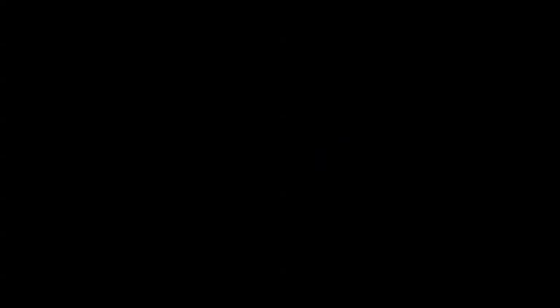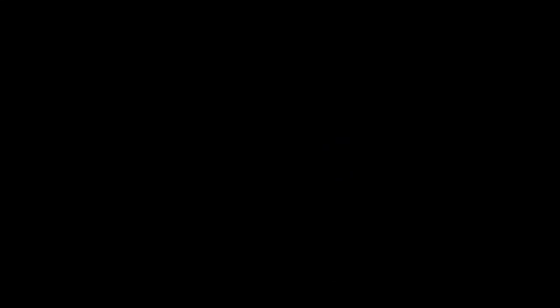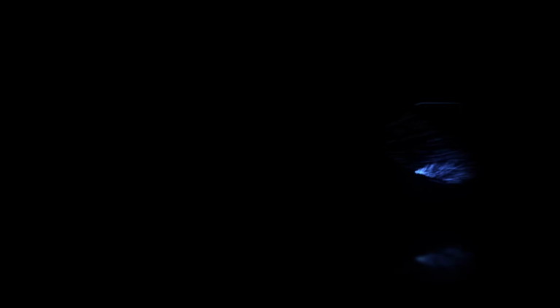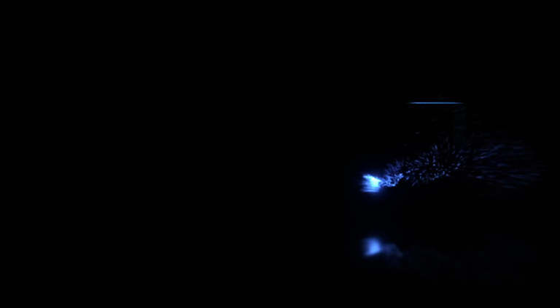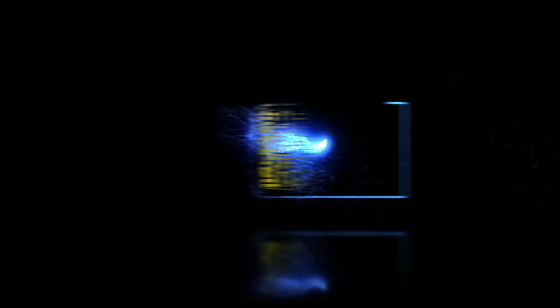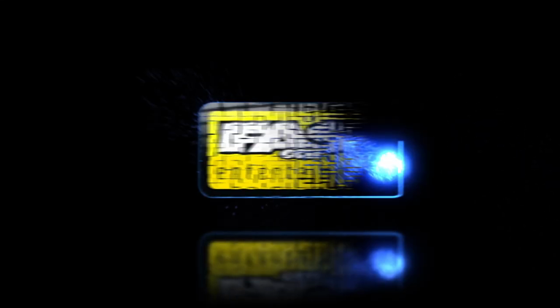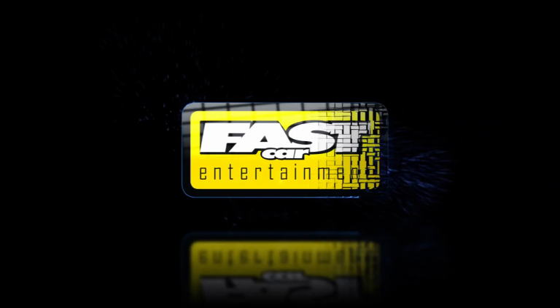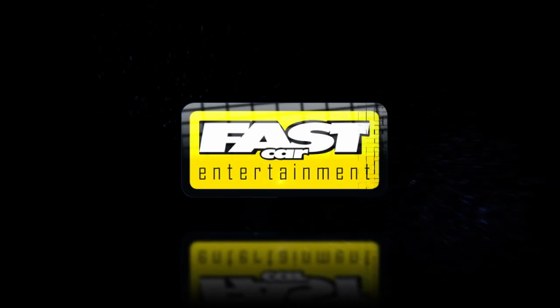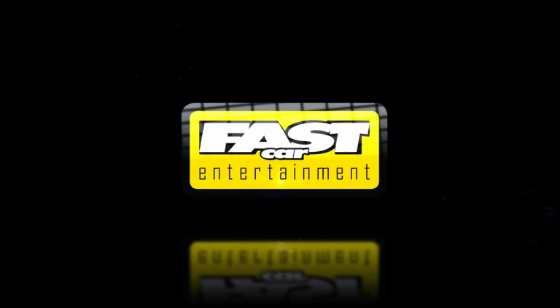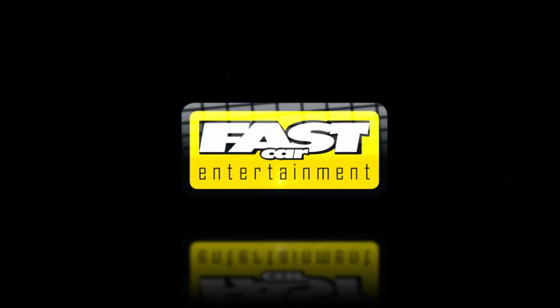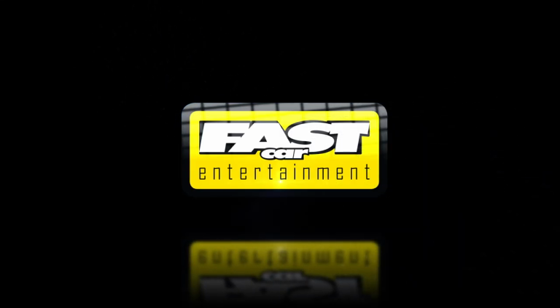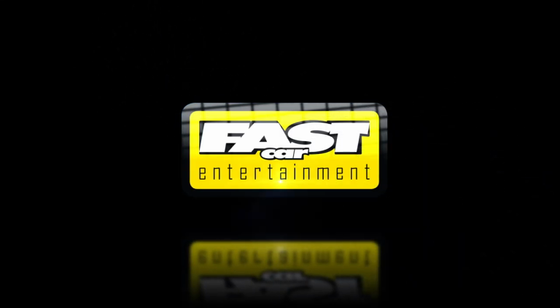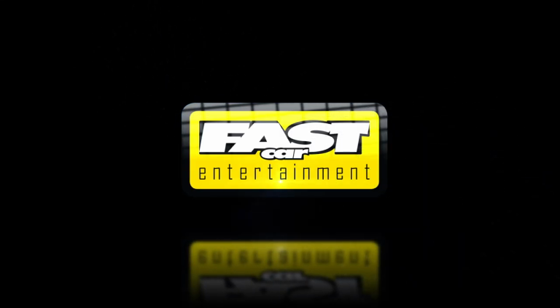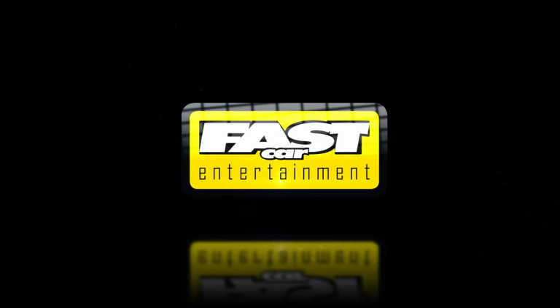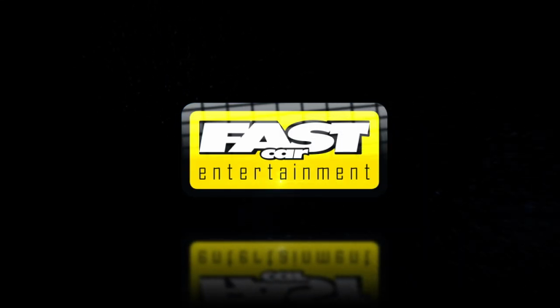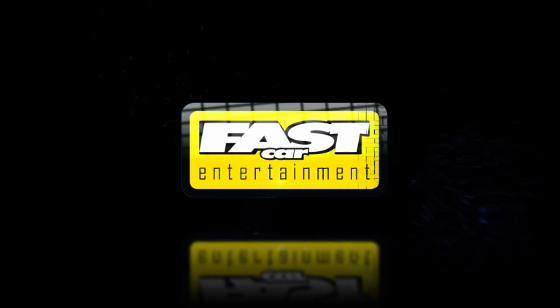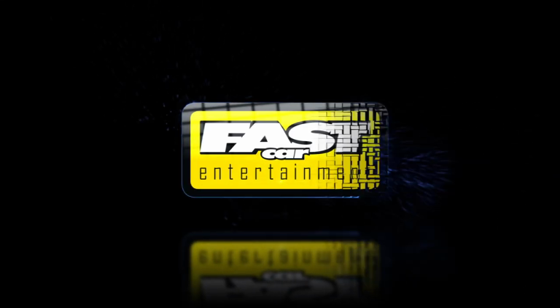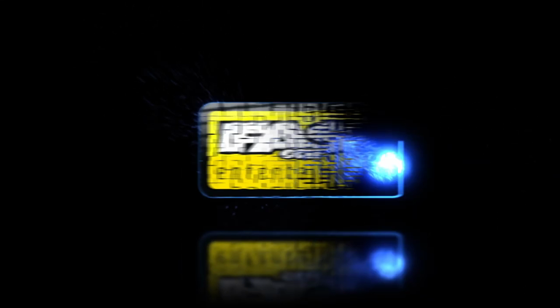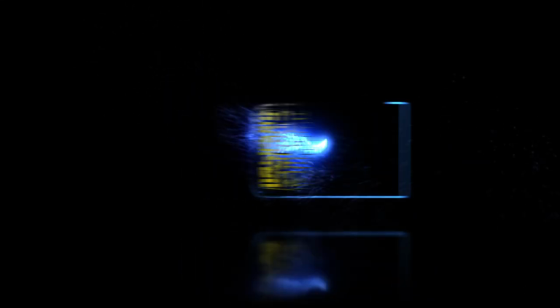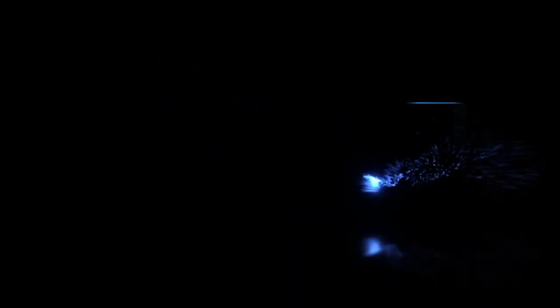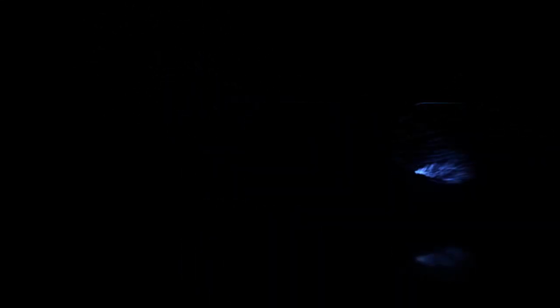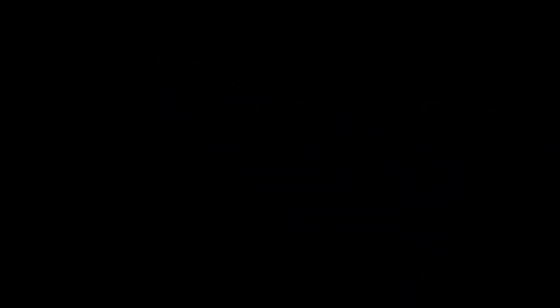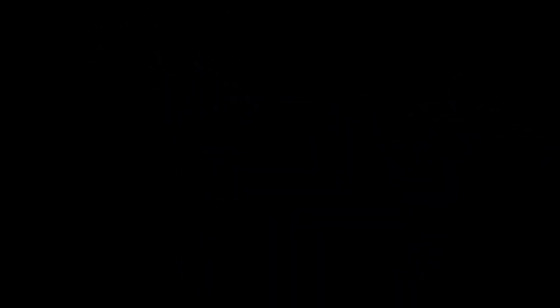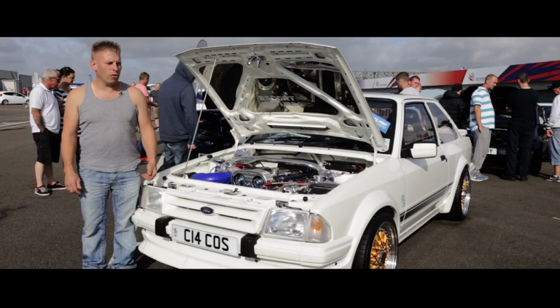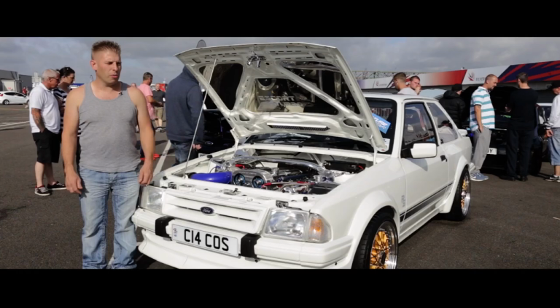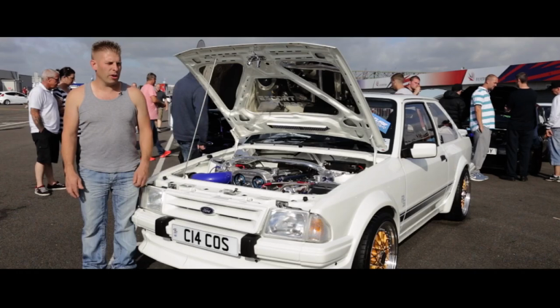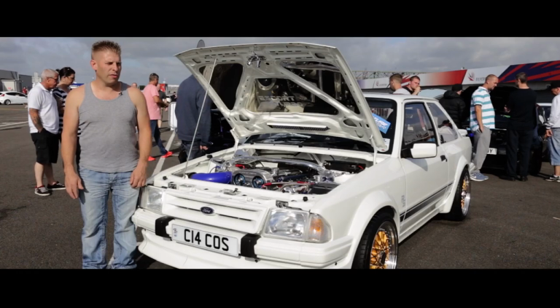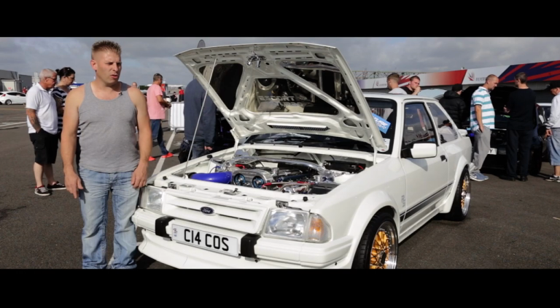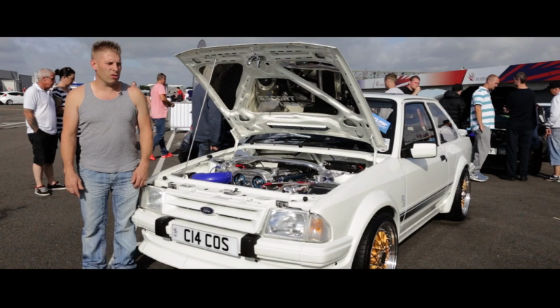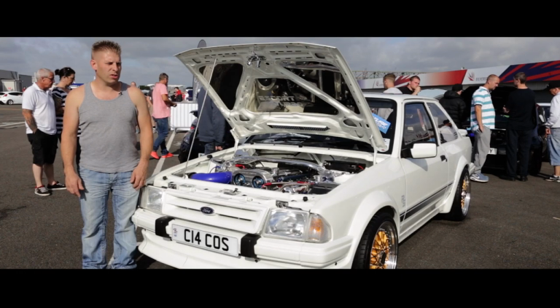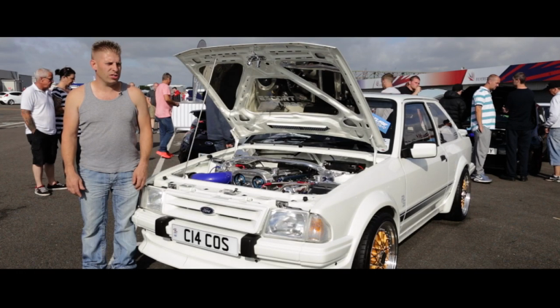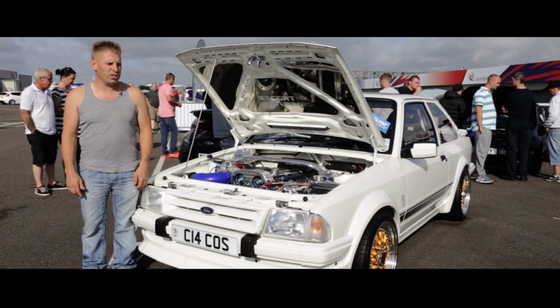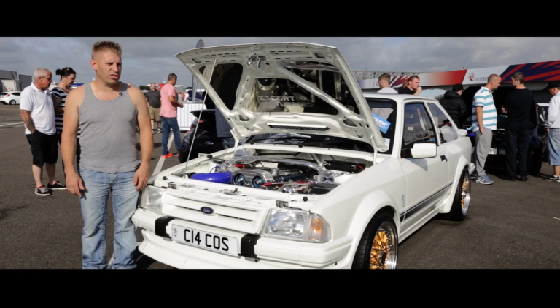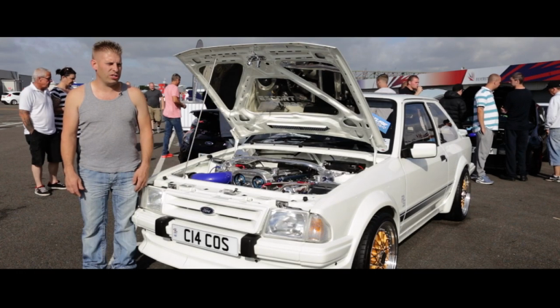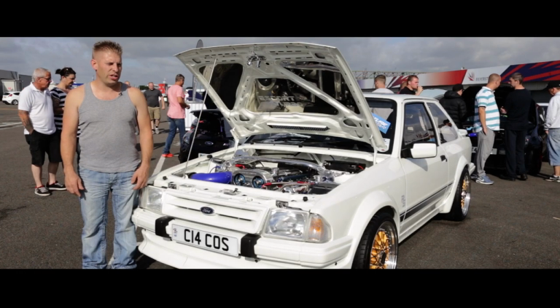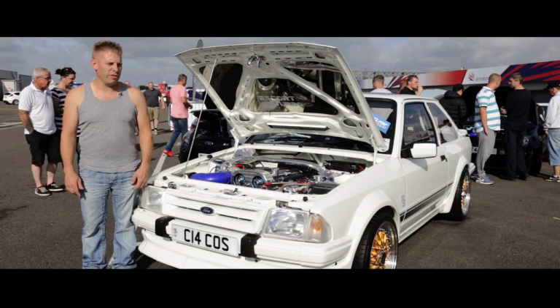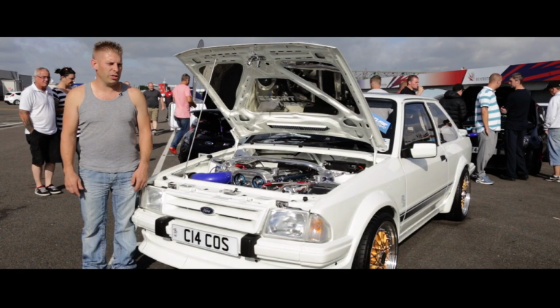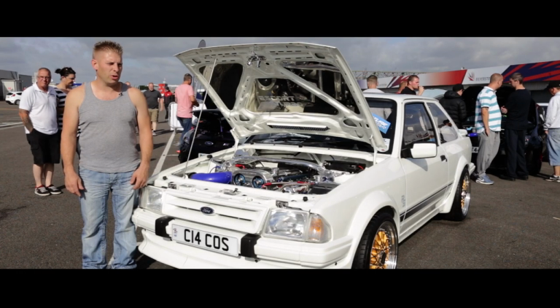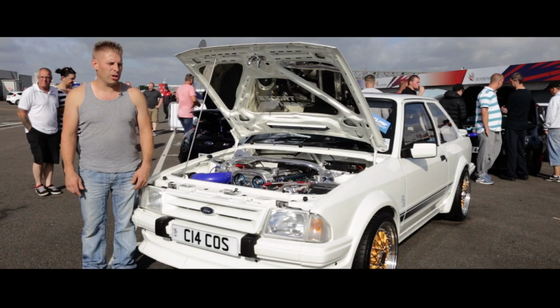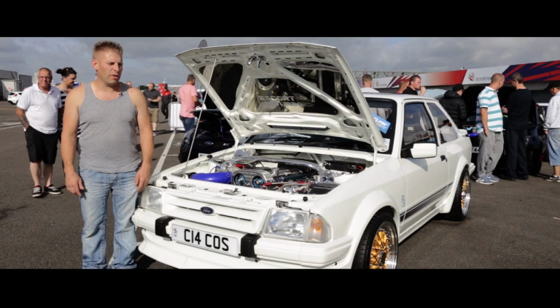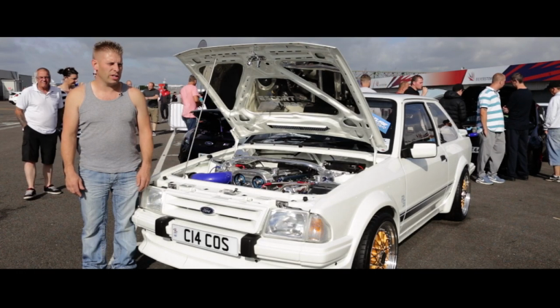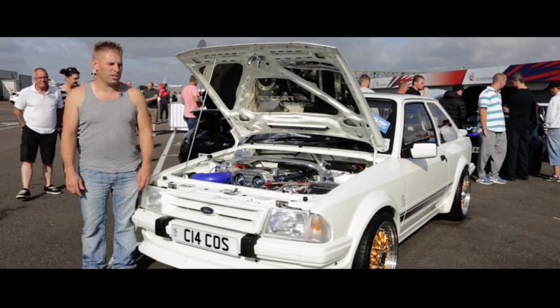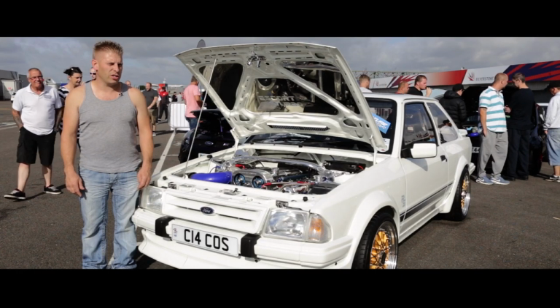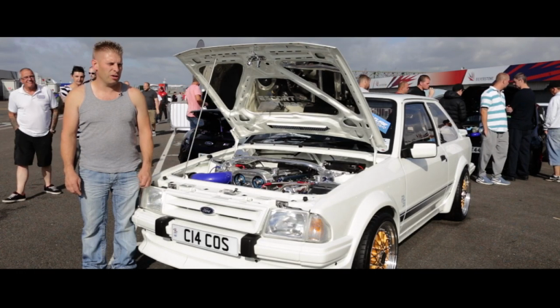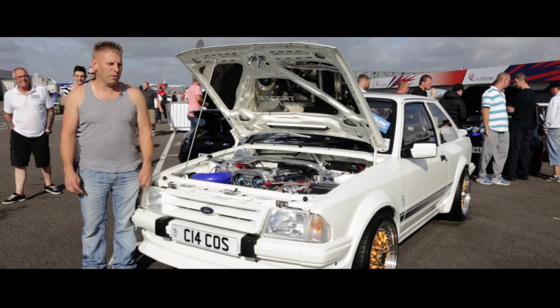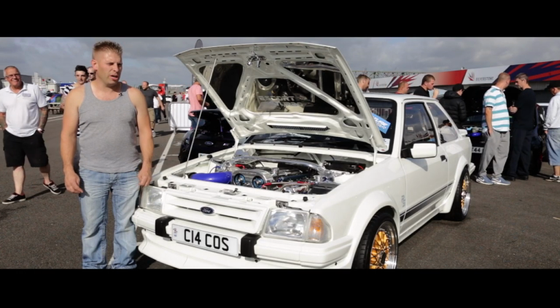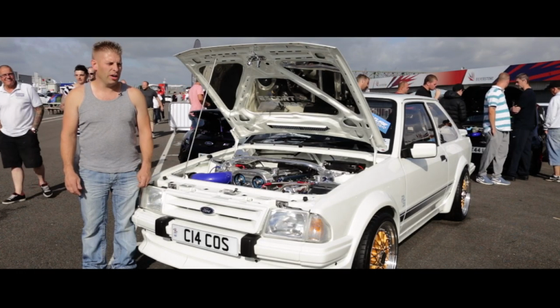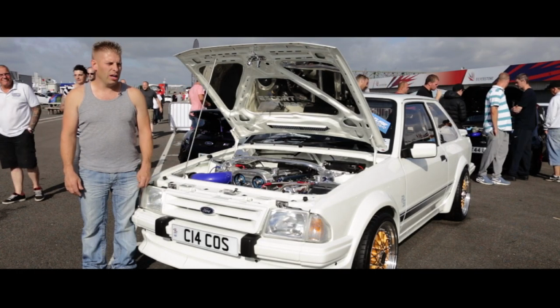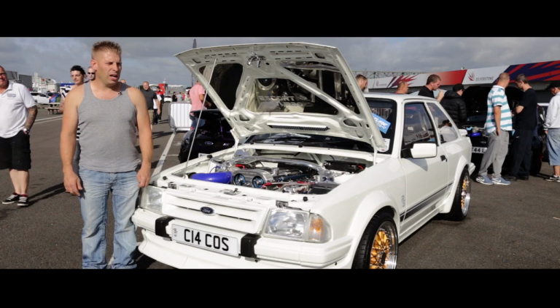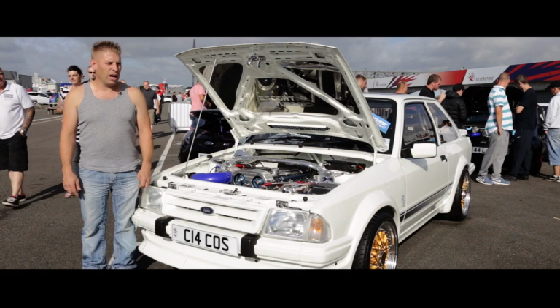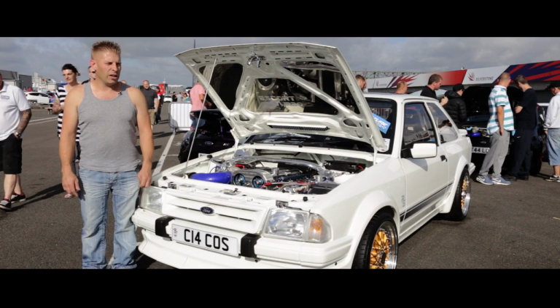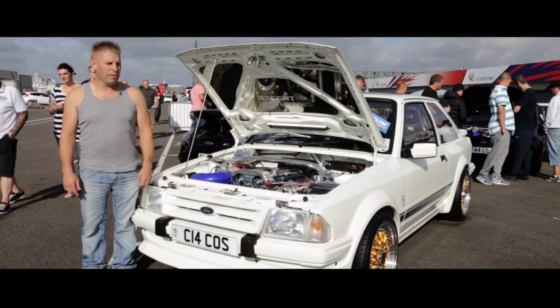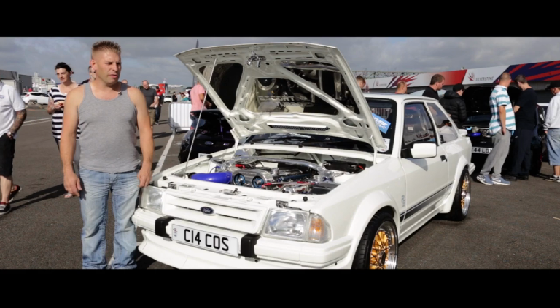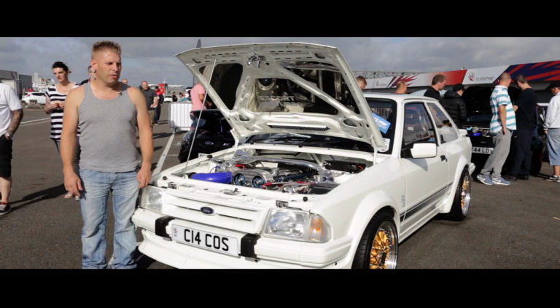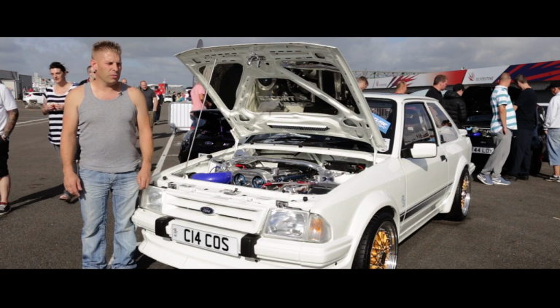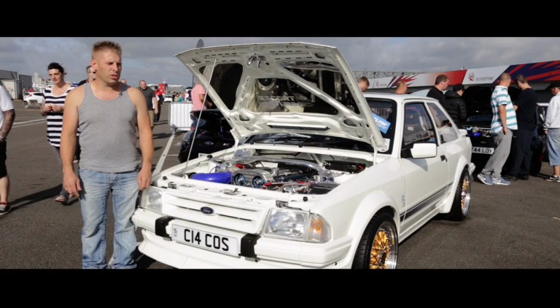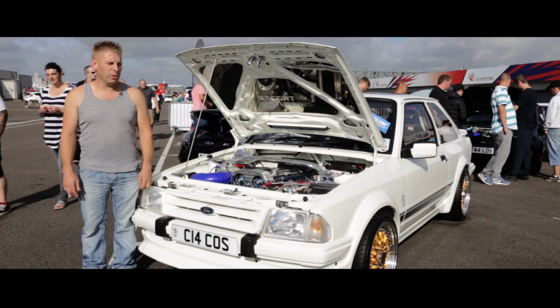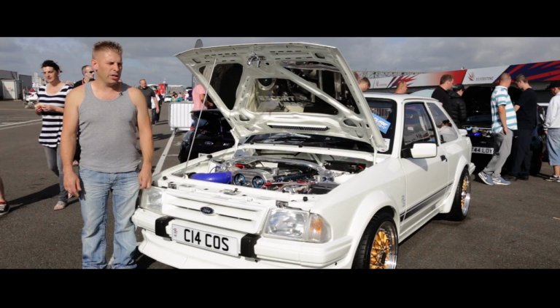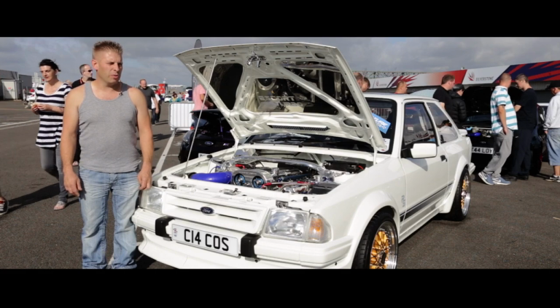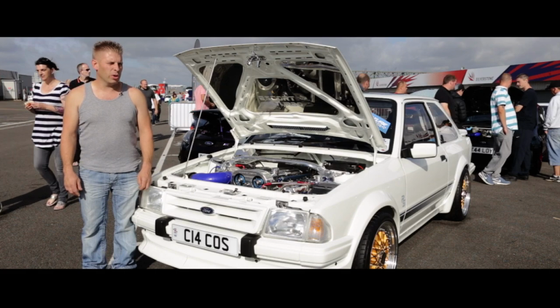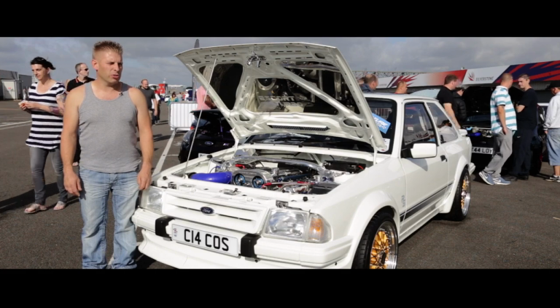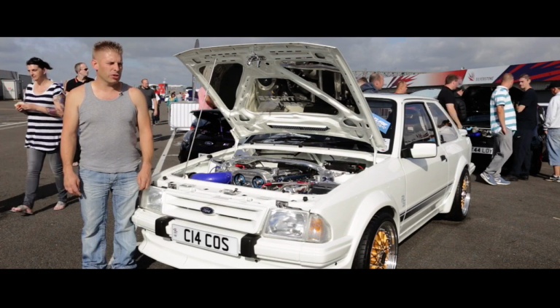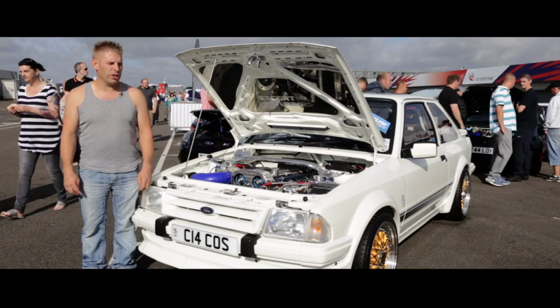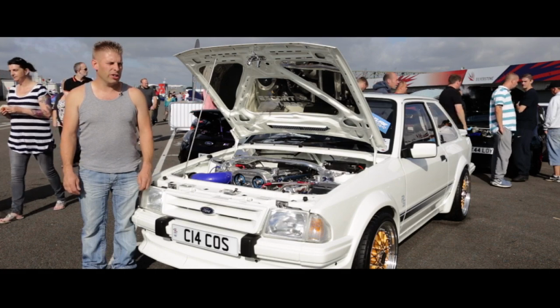I'm Mark Hudd, it's a 4x4 Series 1 RS Turbo and I'm from Swindon, Wiltshire.